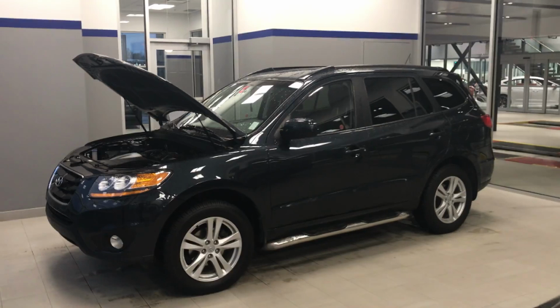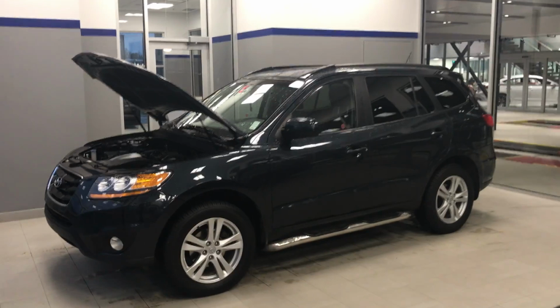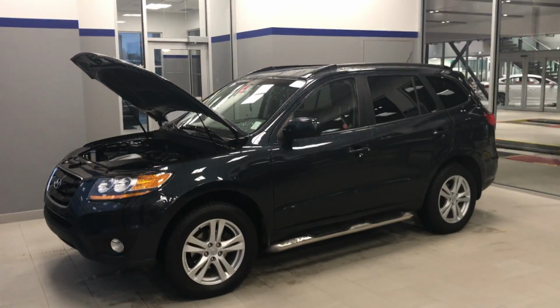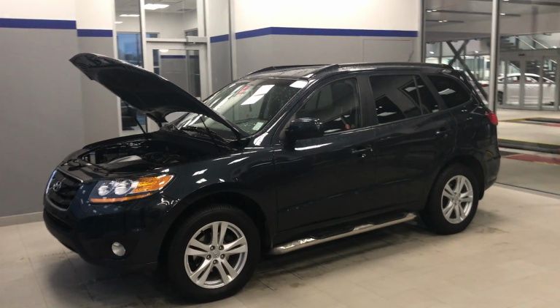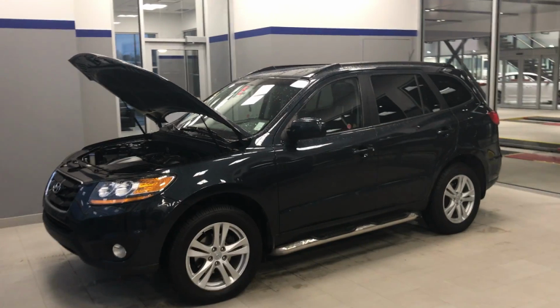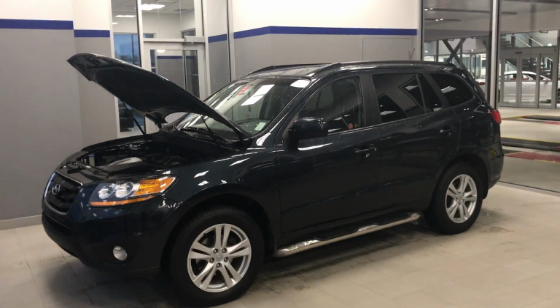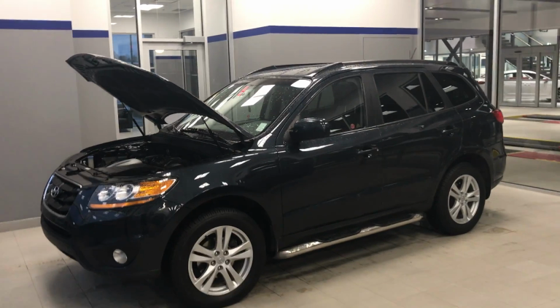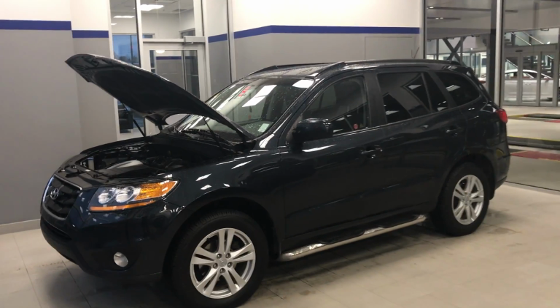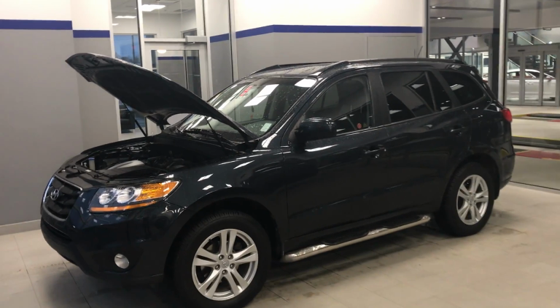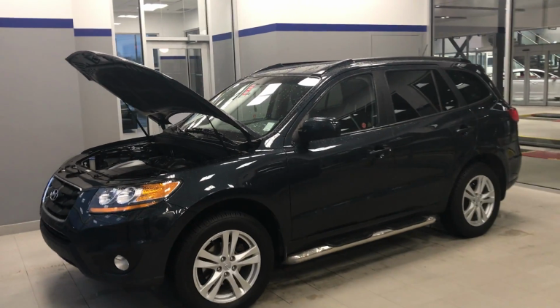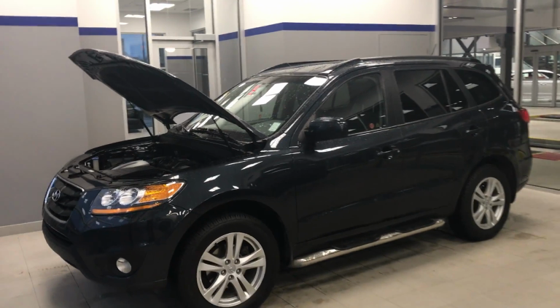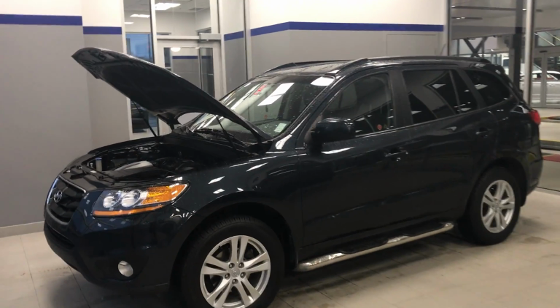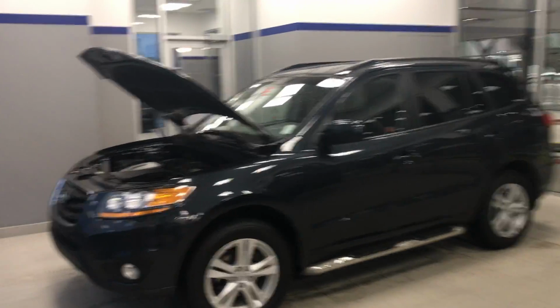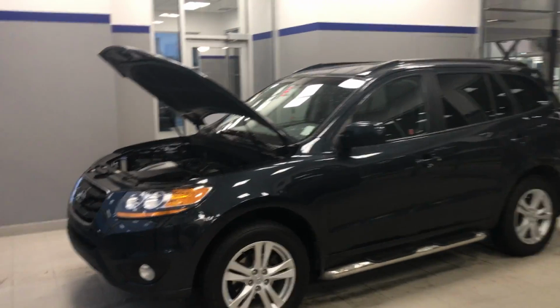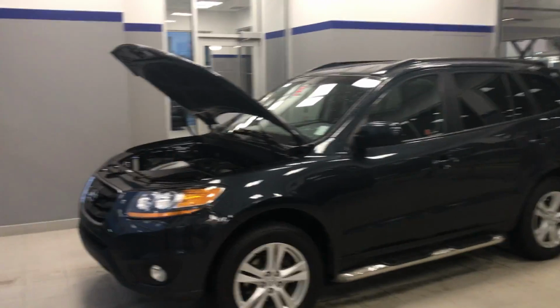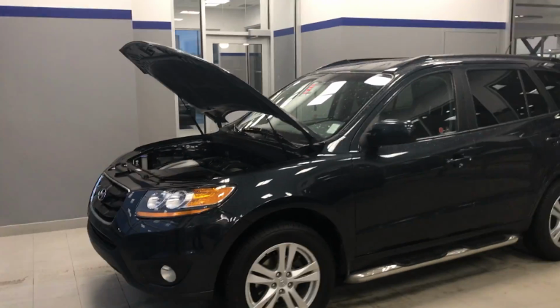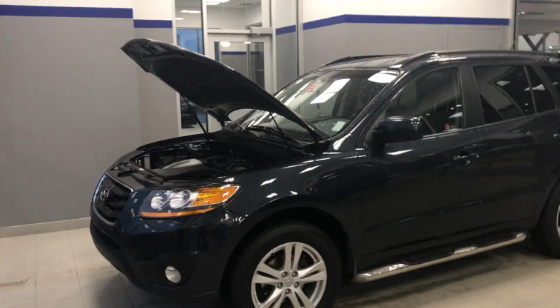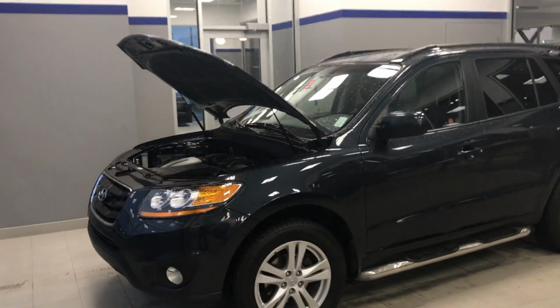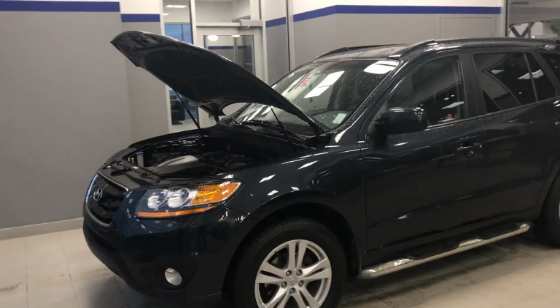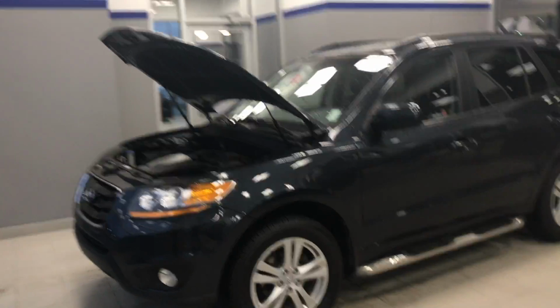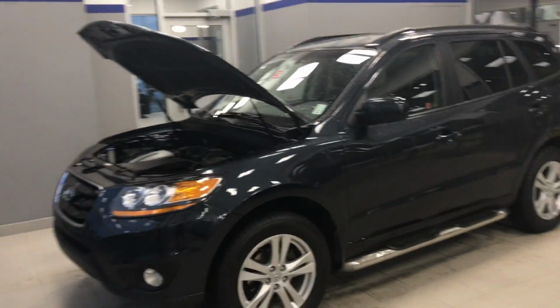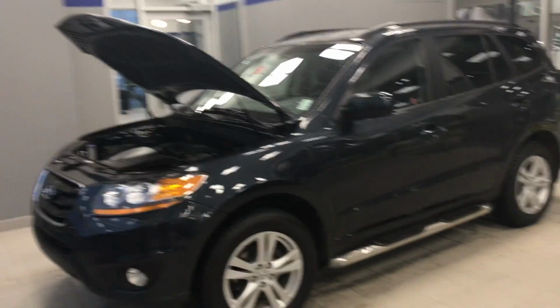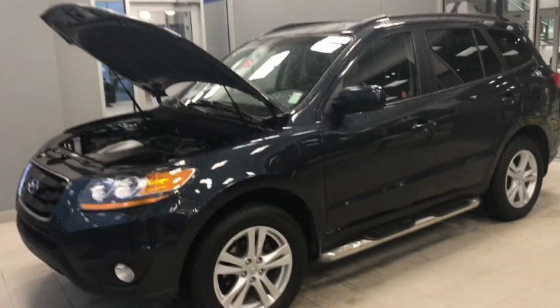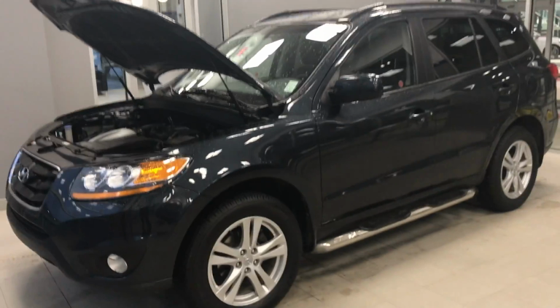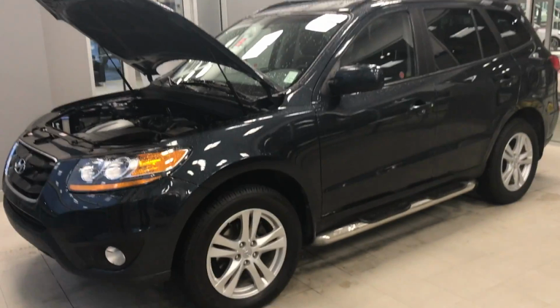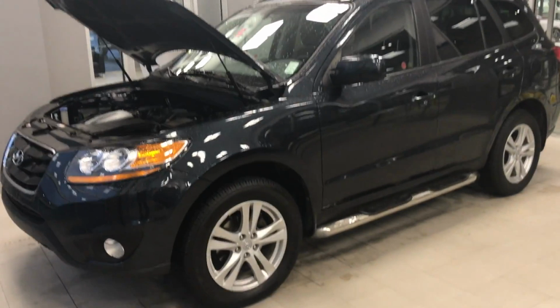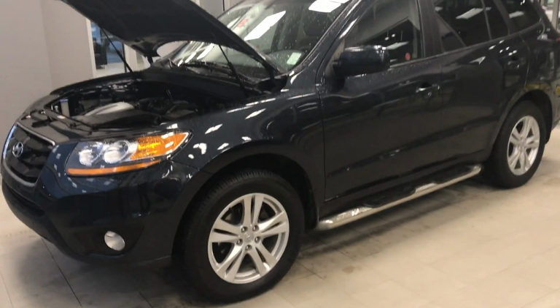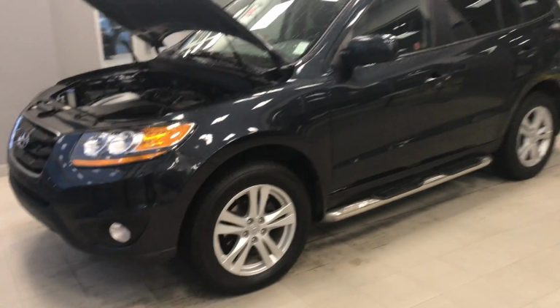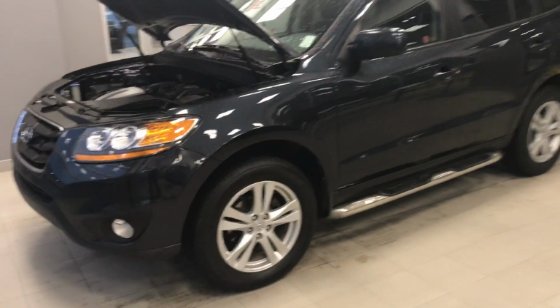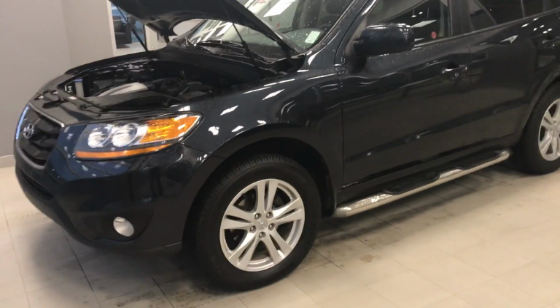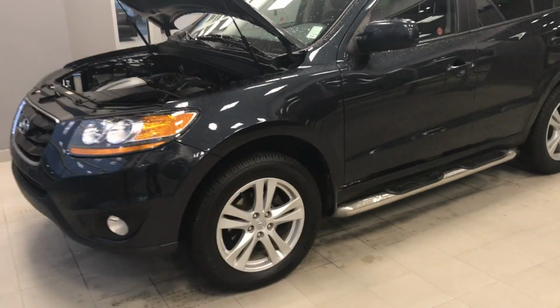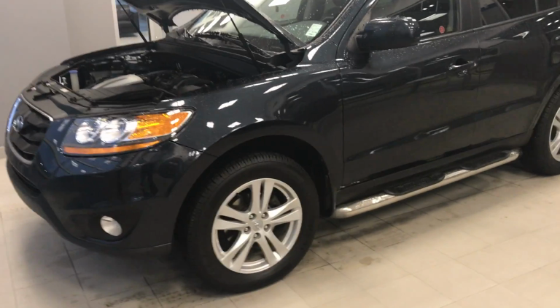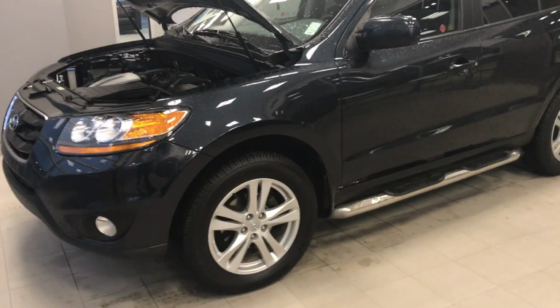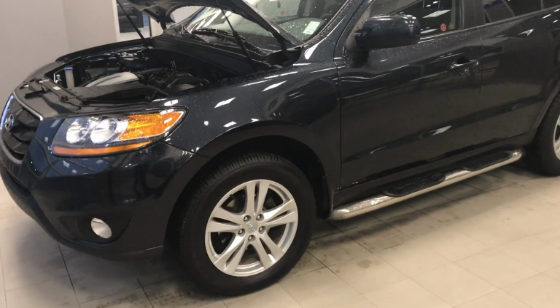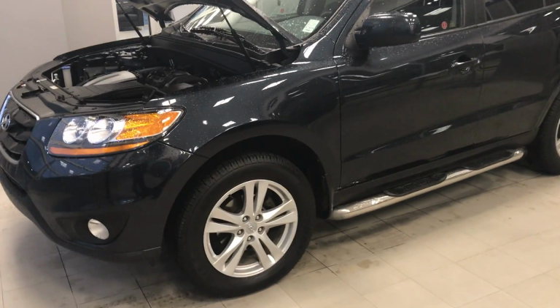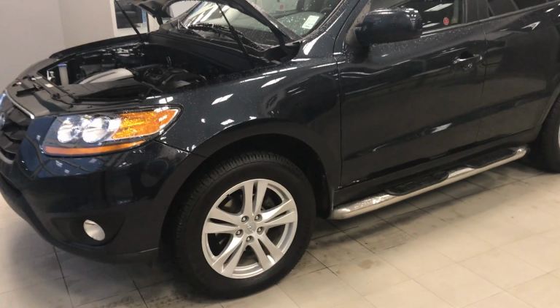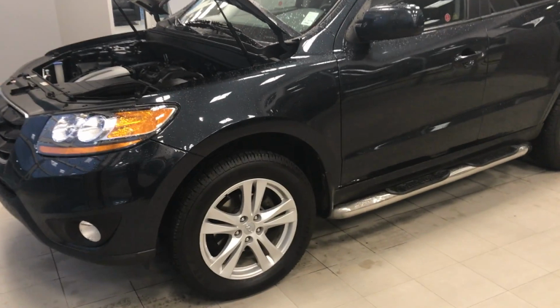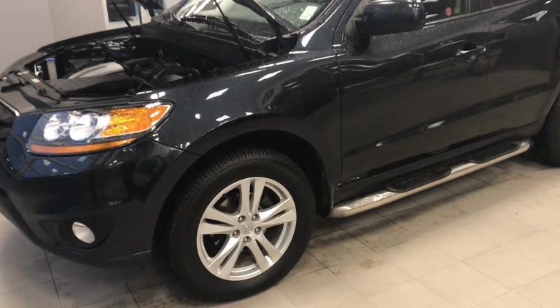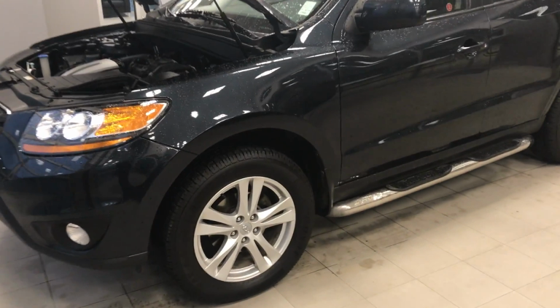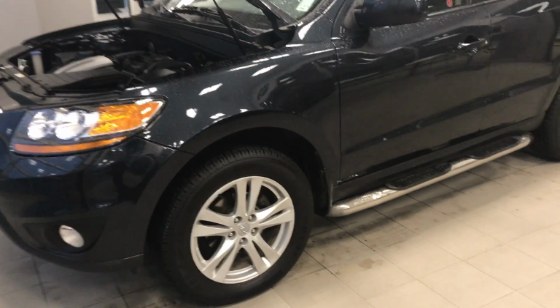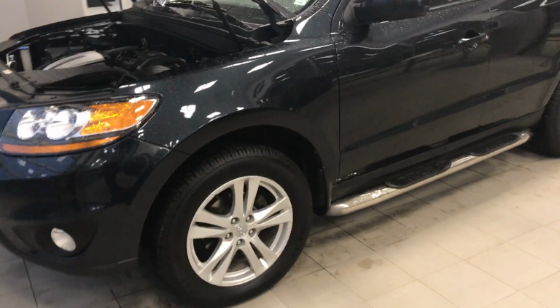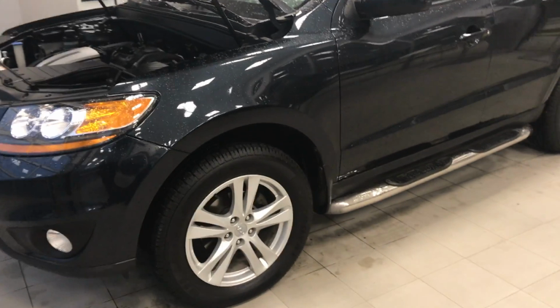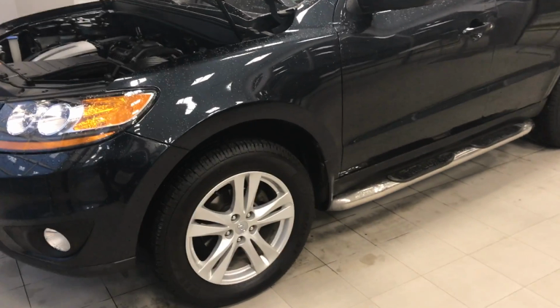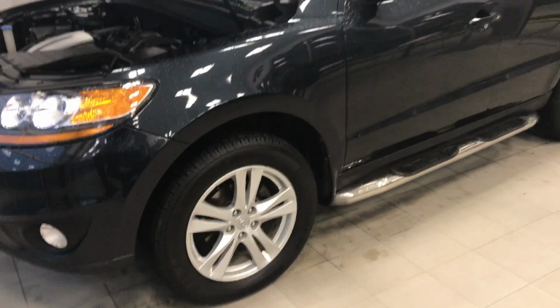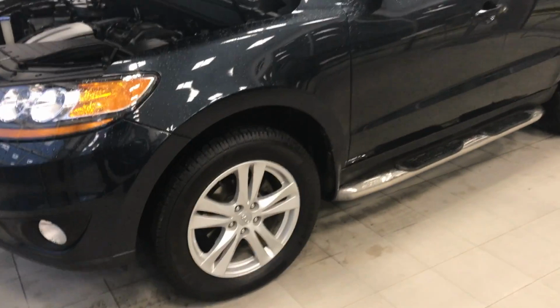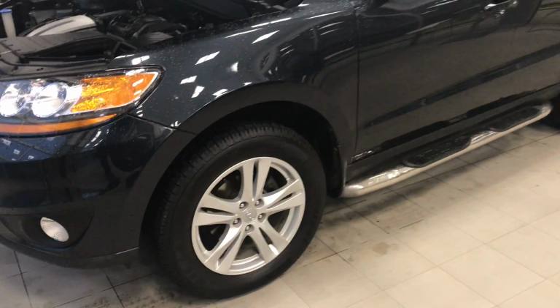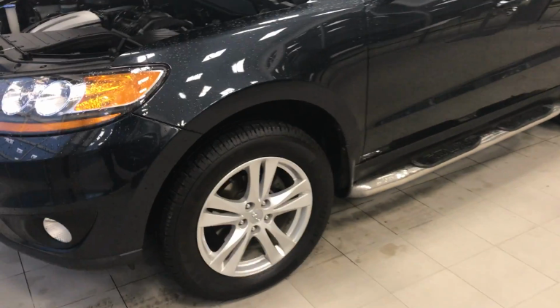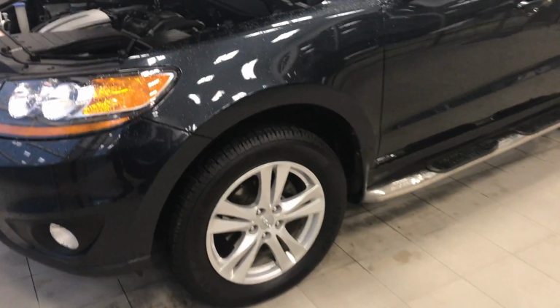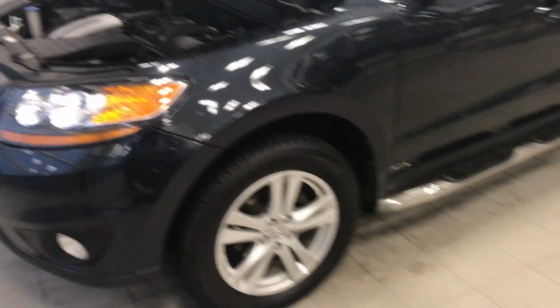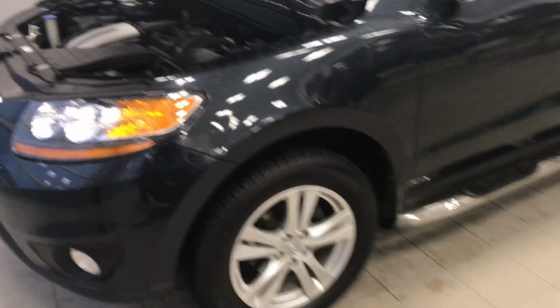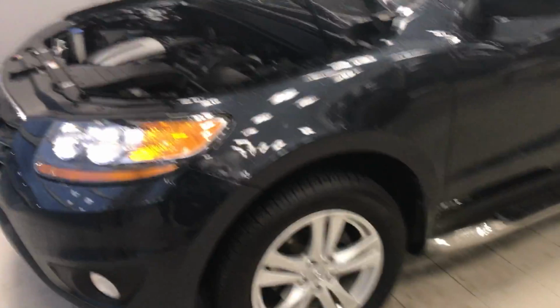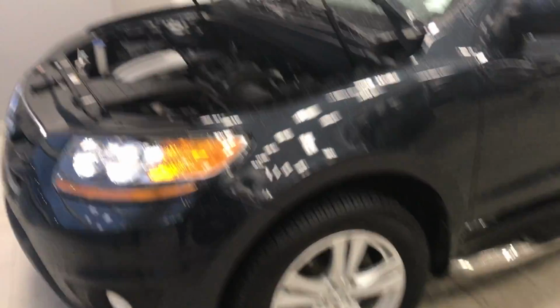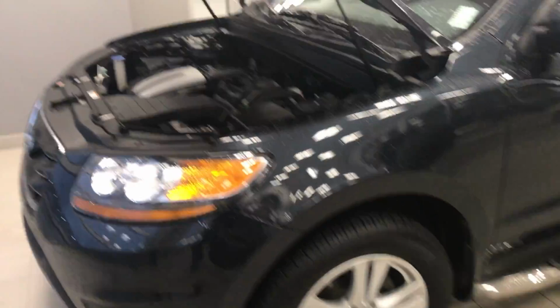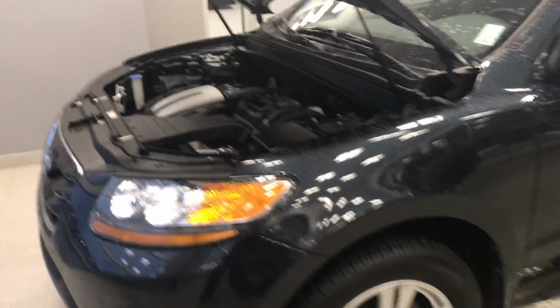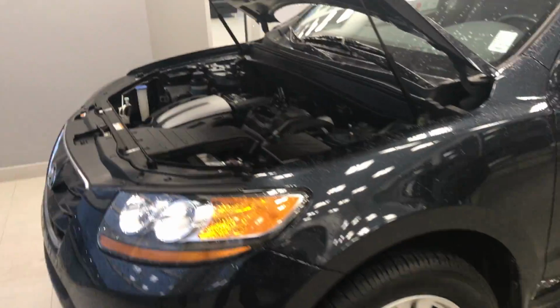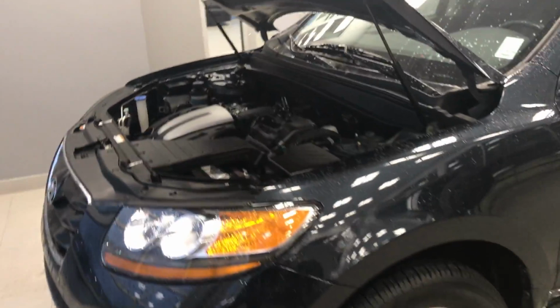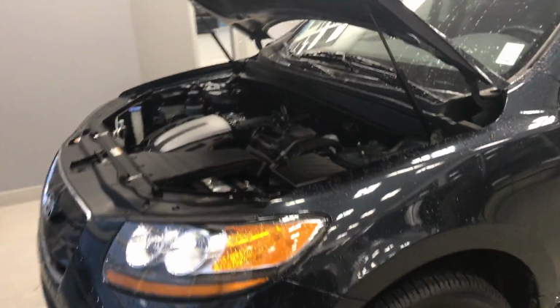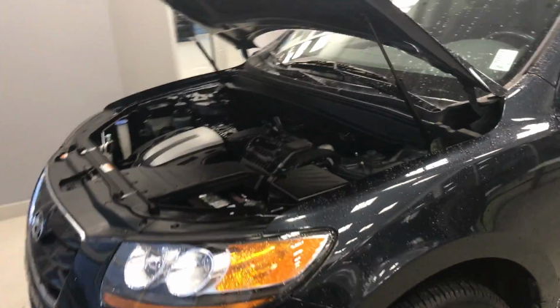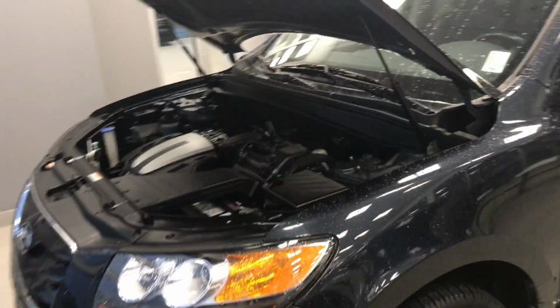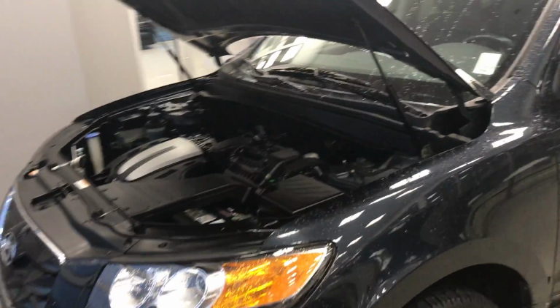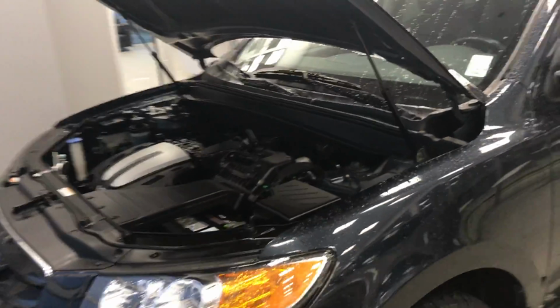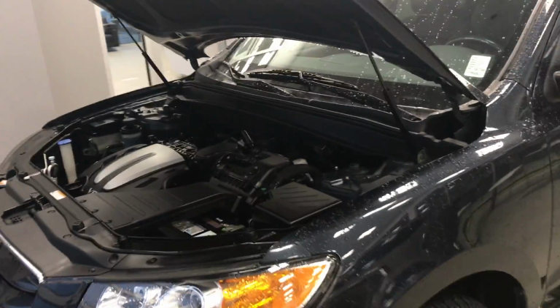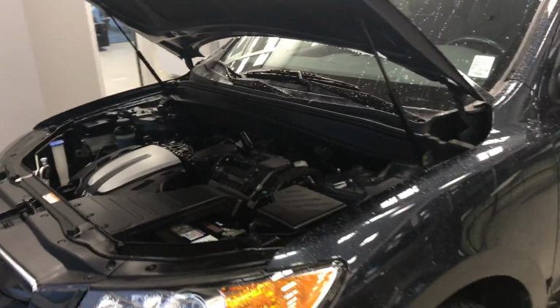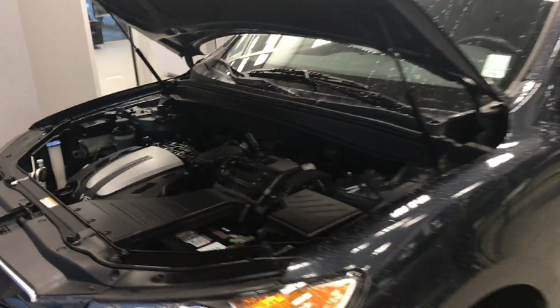Hey Daryl, Alex here from River City Hyundai. Just wanted to send you a quick video of the 2010 Hyundai Santa Fe that you were inquiring about.